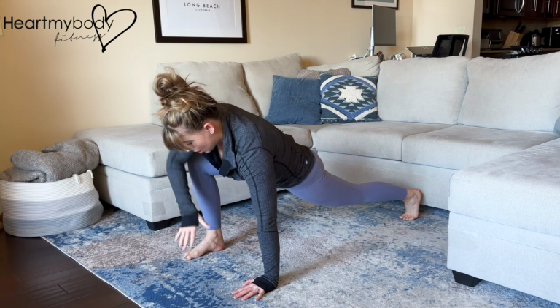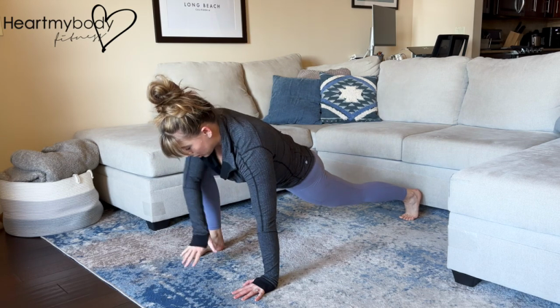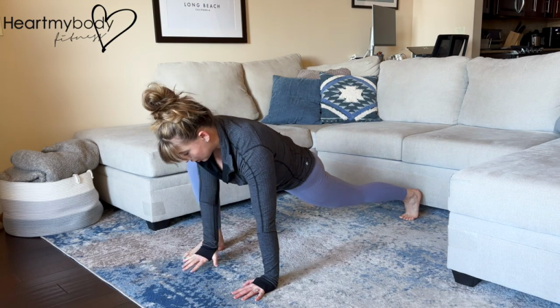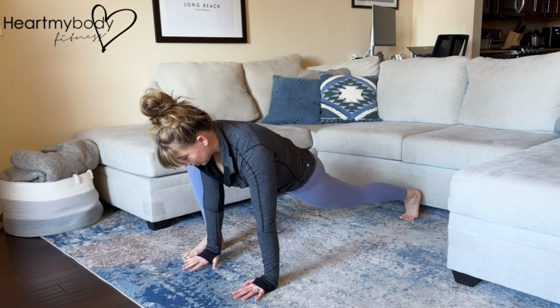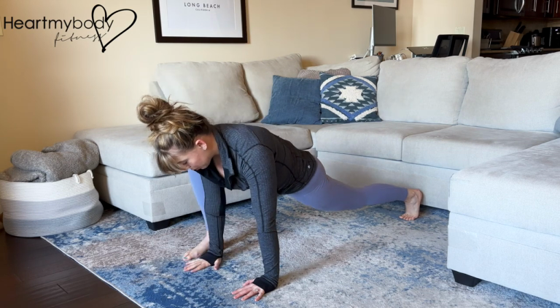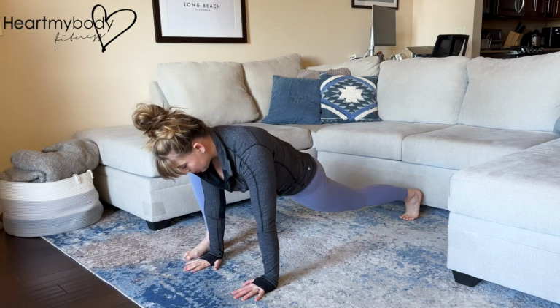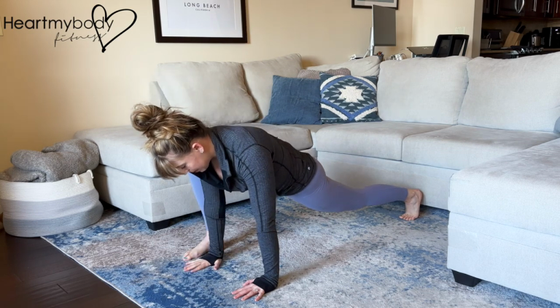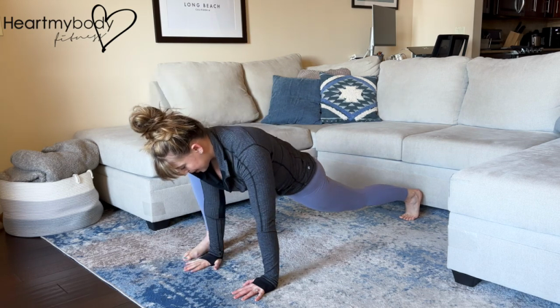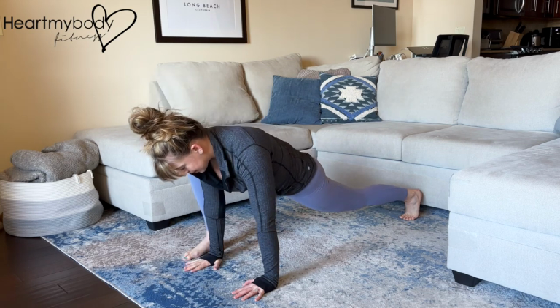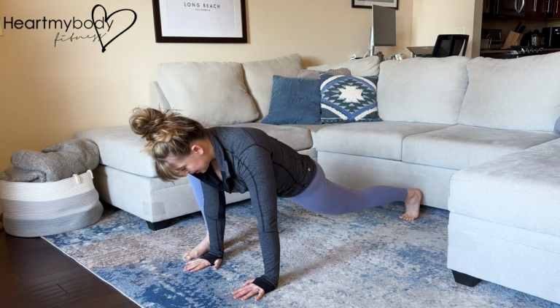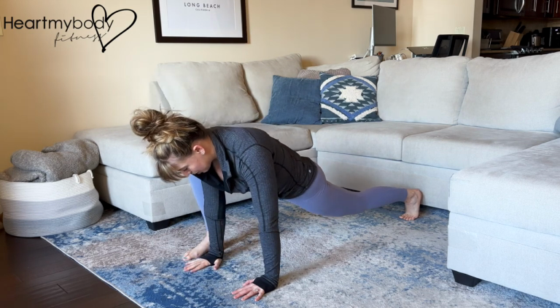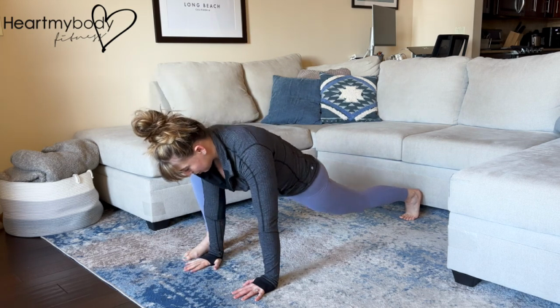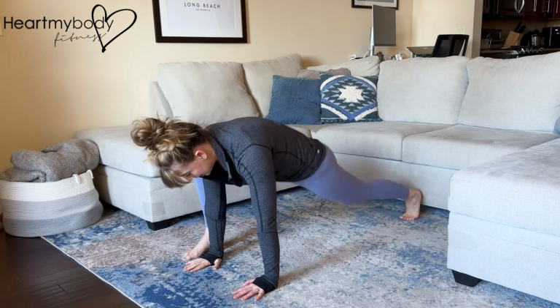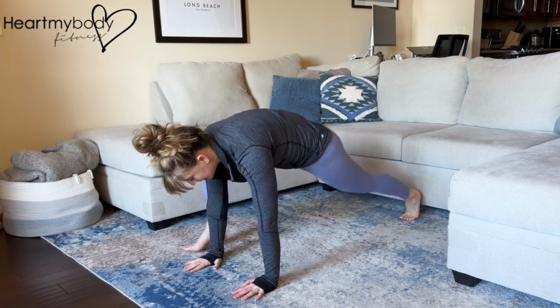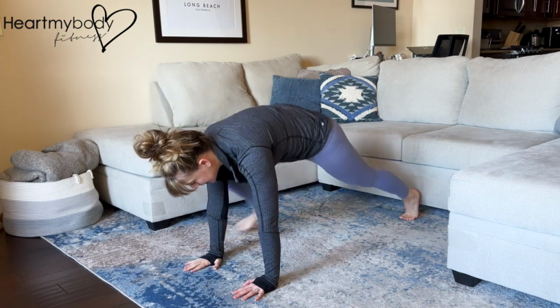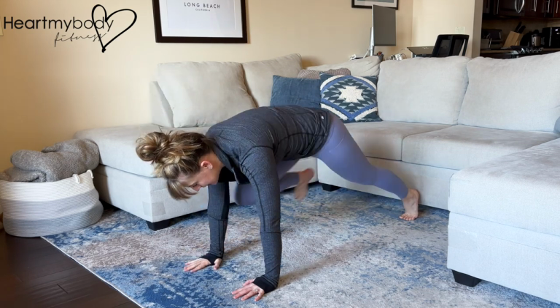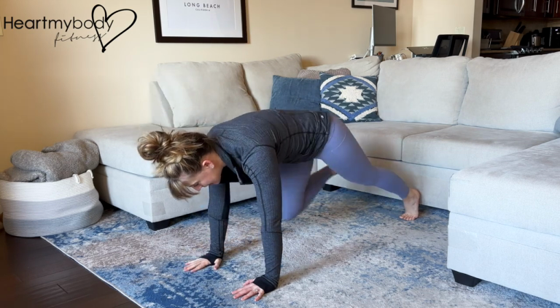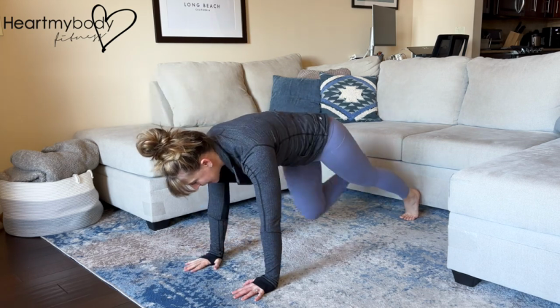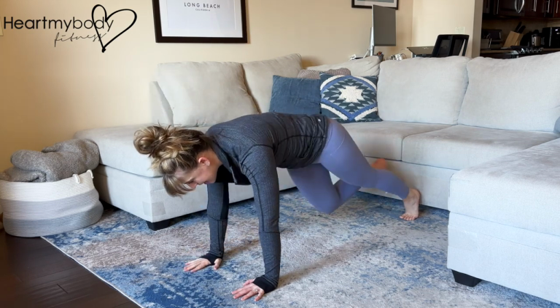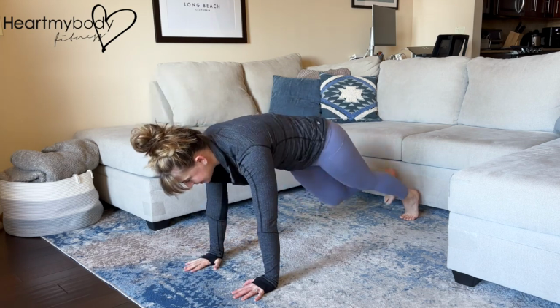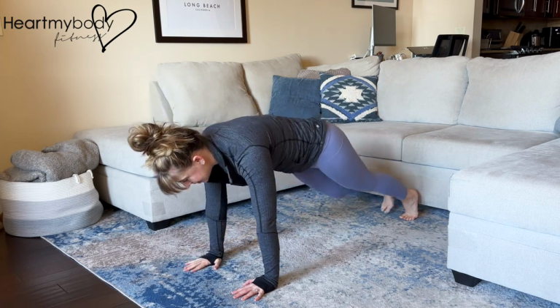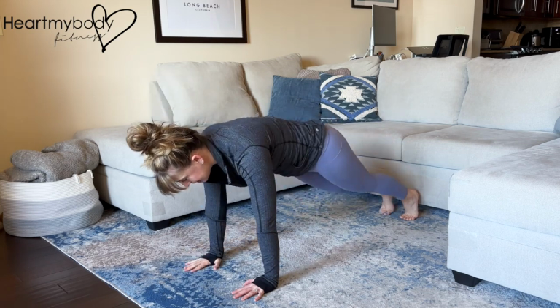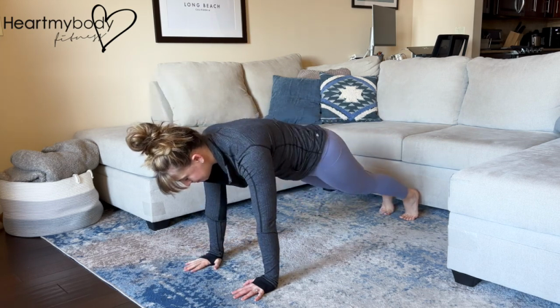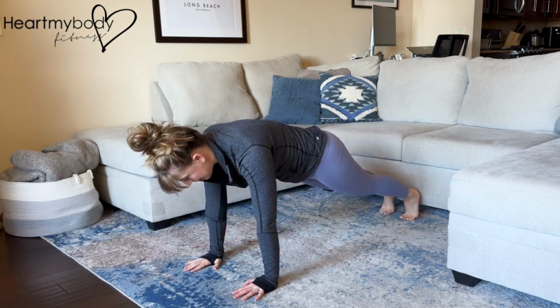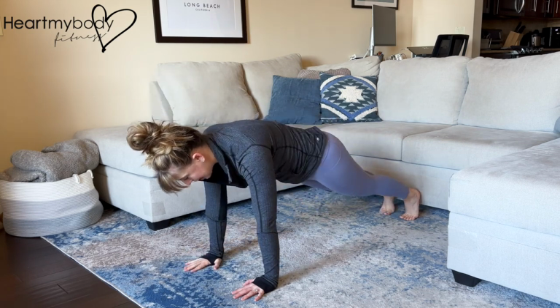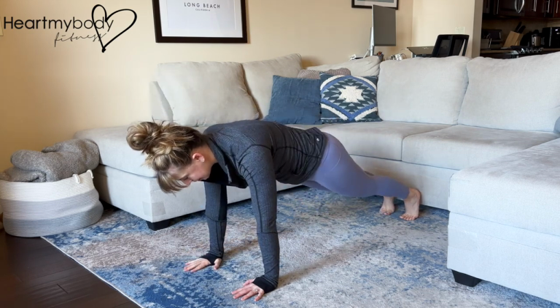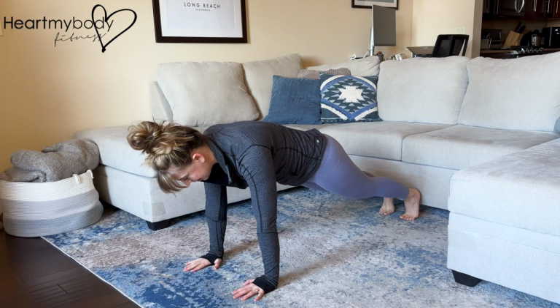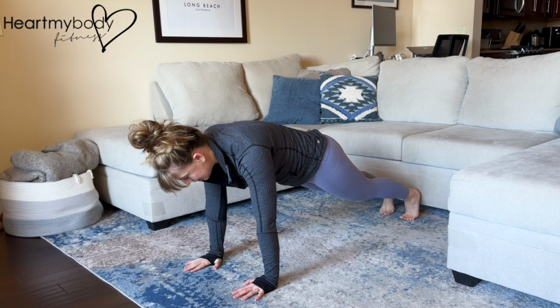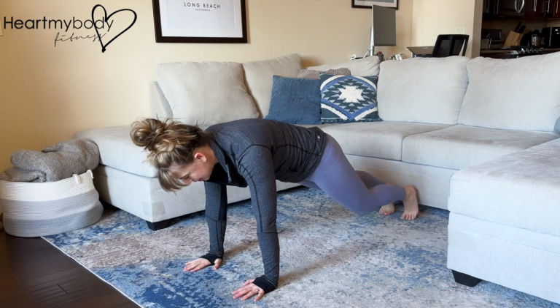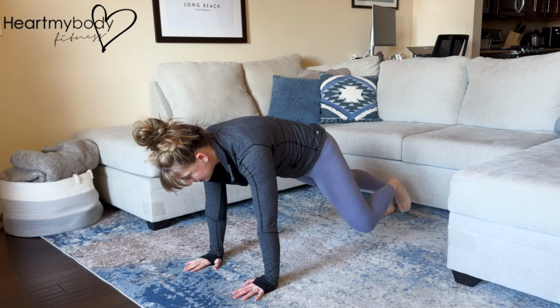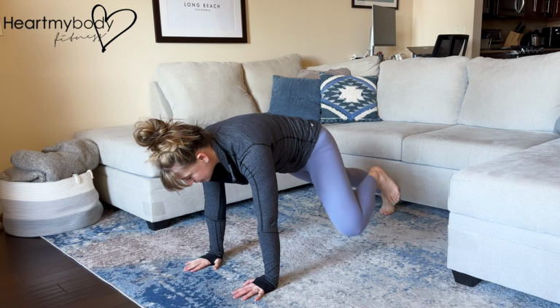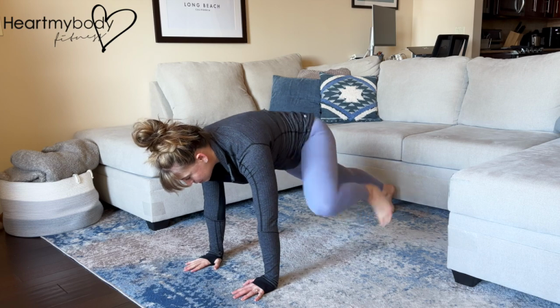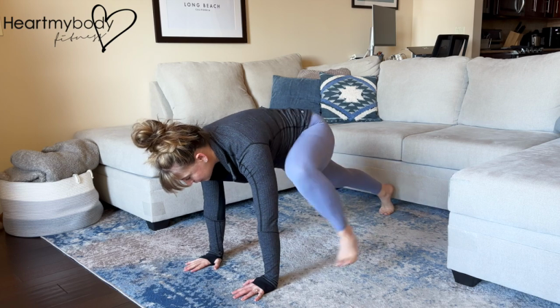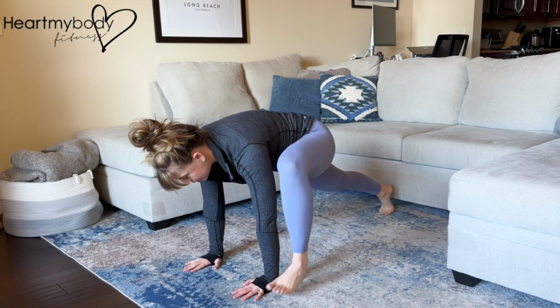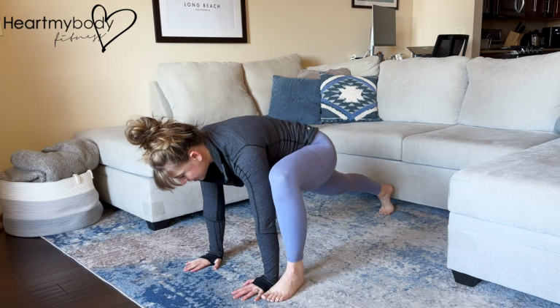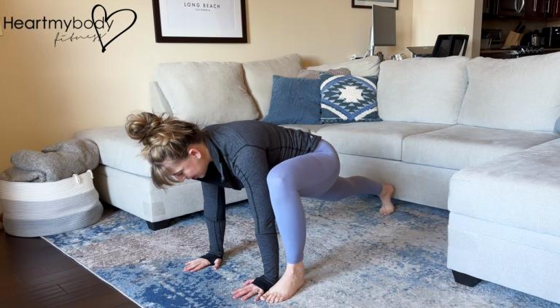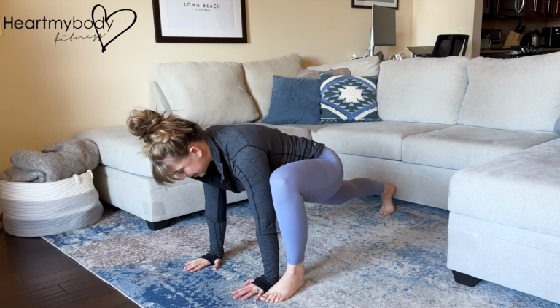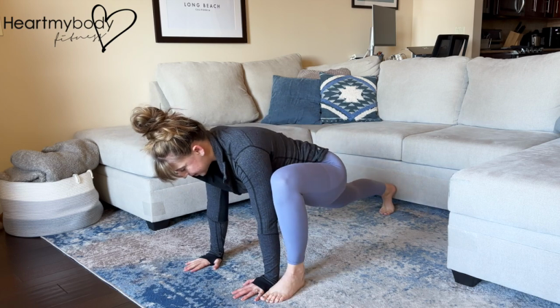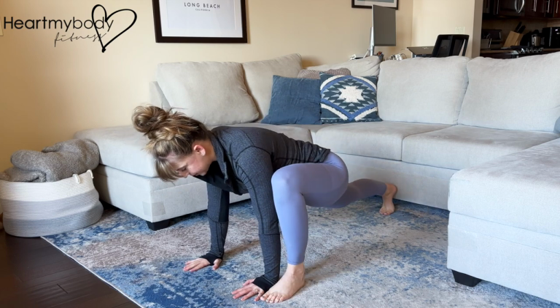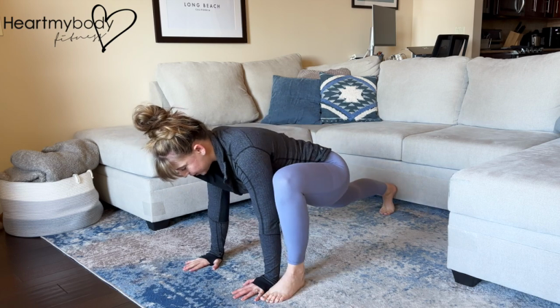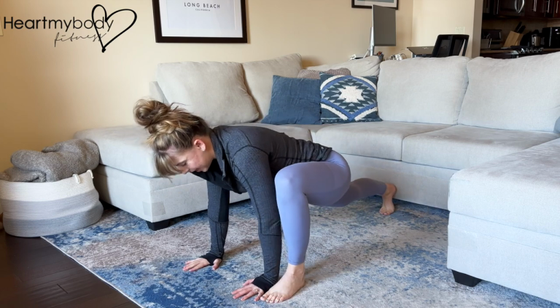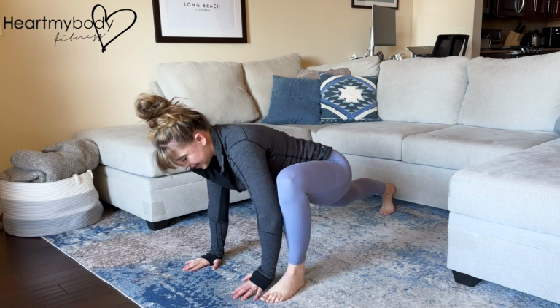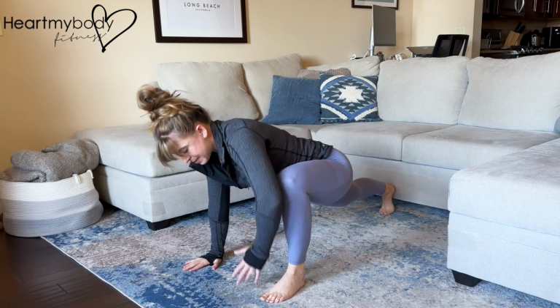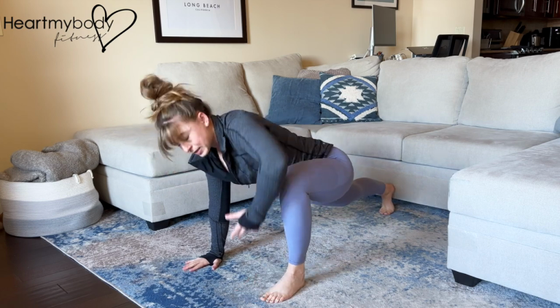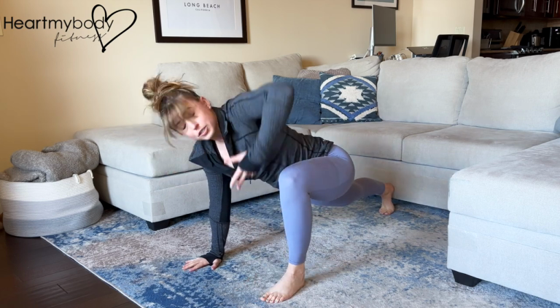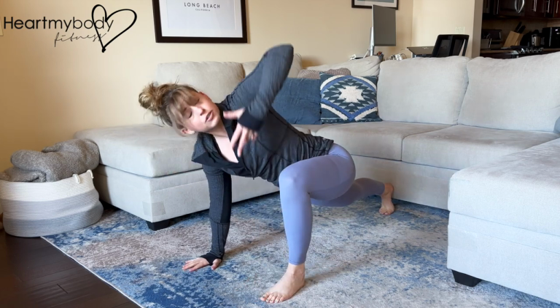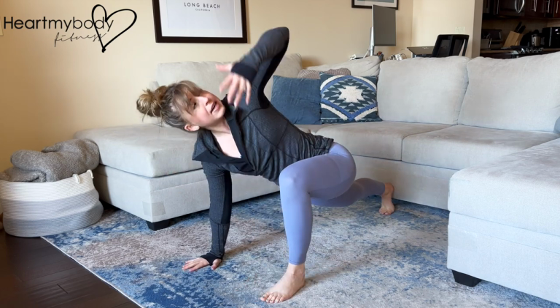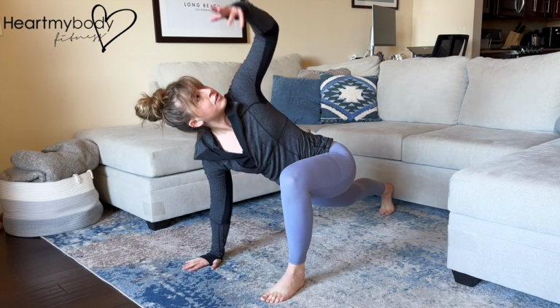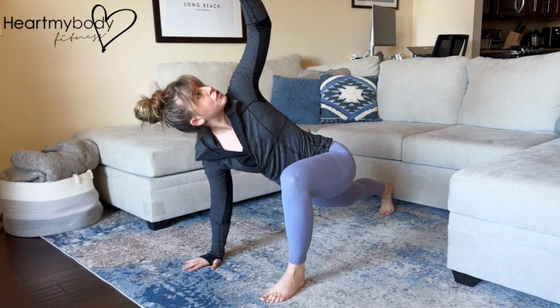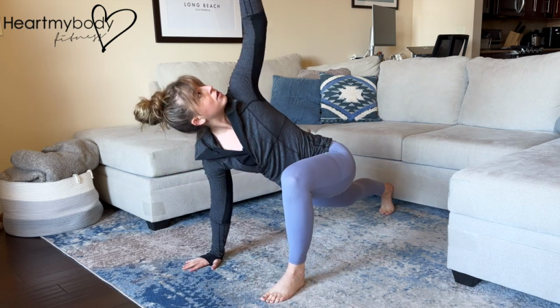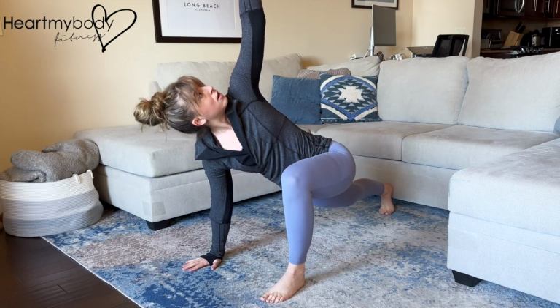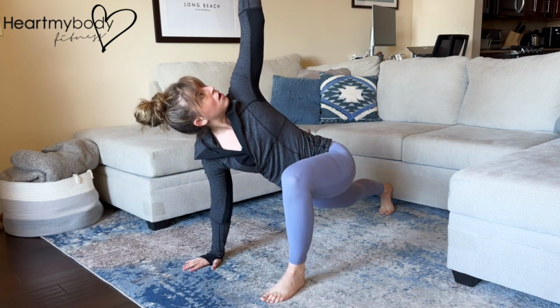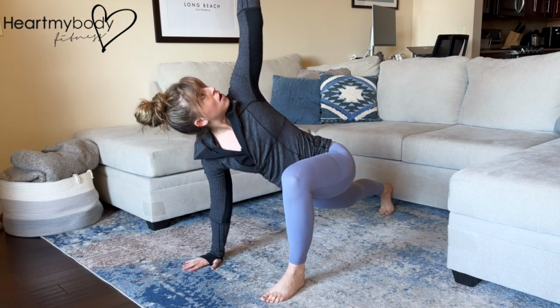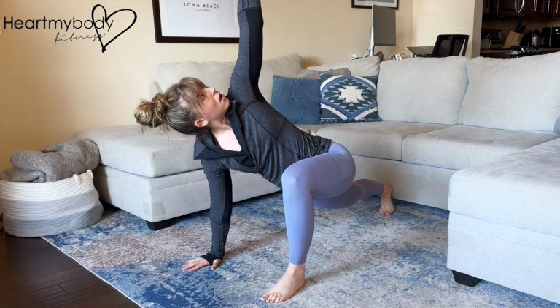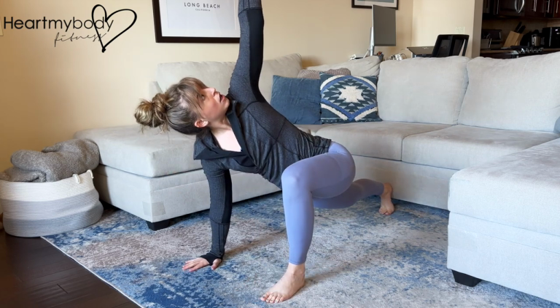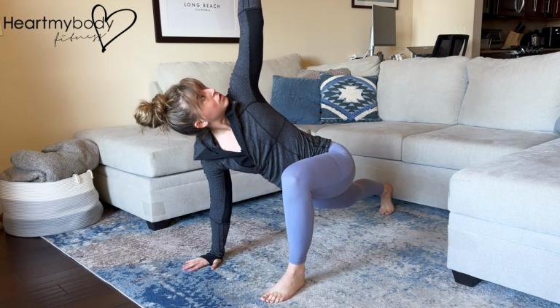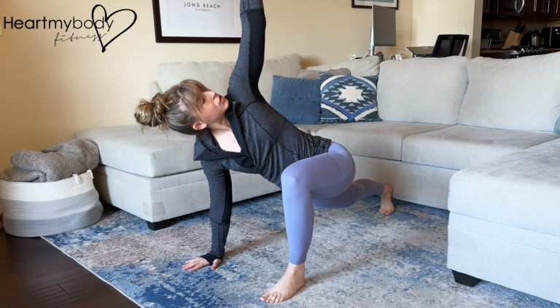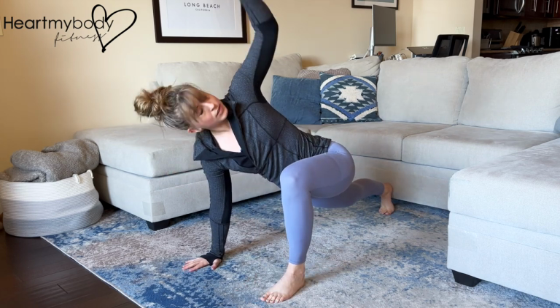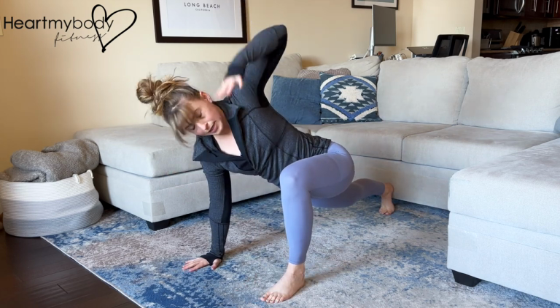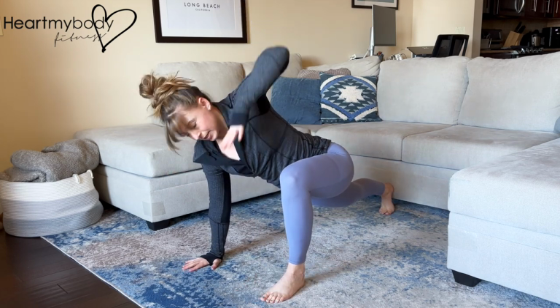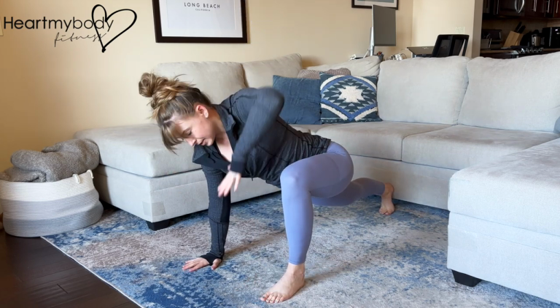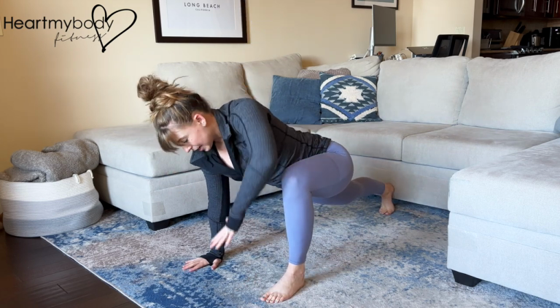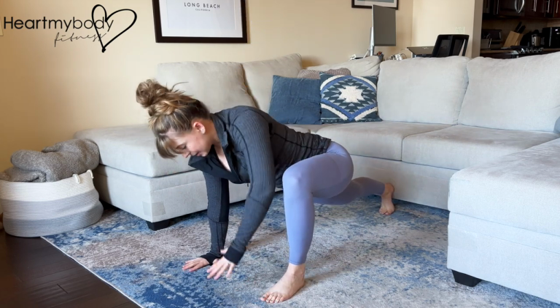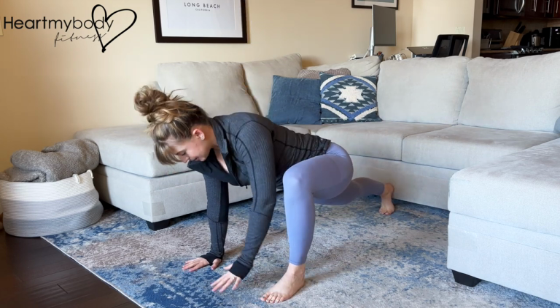Lower back down and step back. Switch sides for a dynamic stretch, alternating sides.